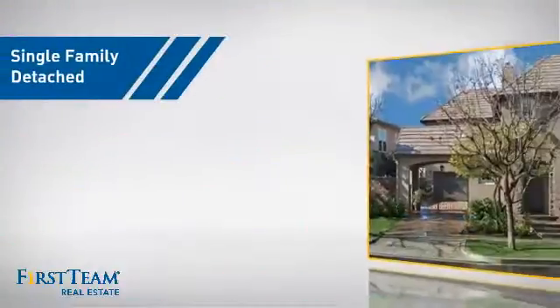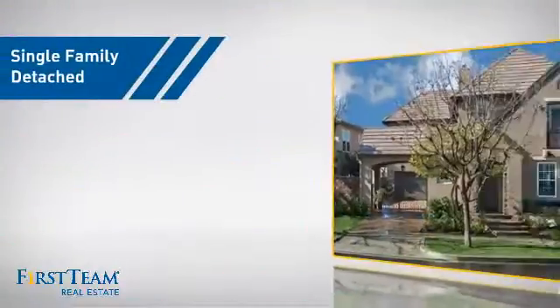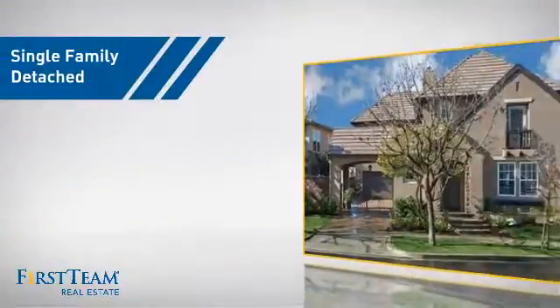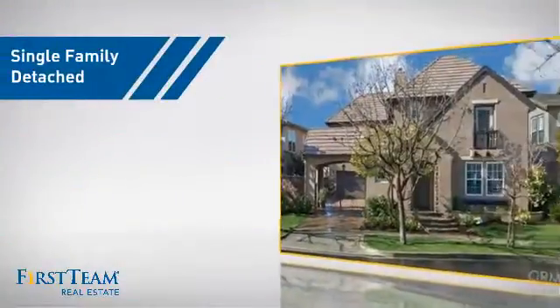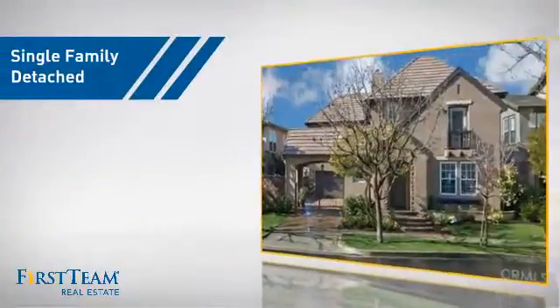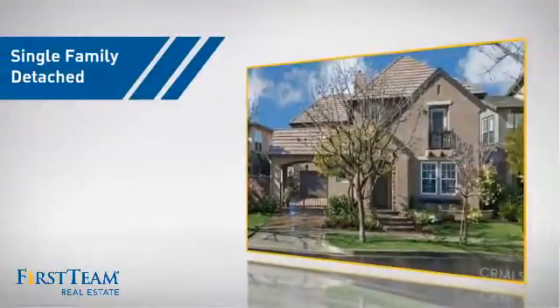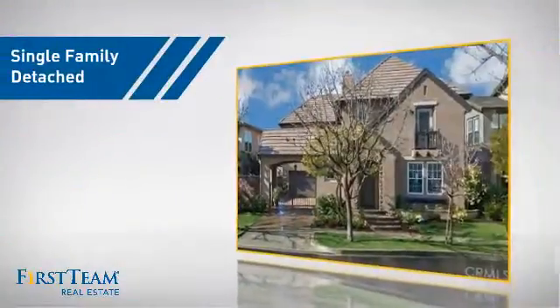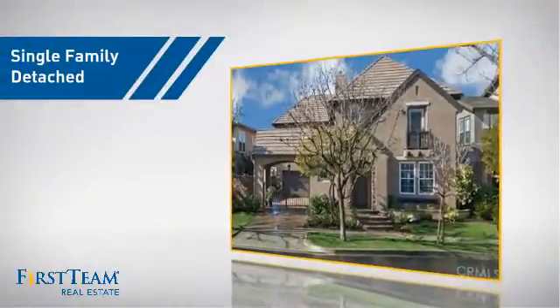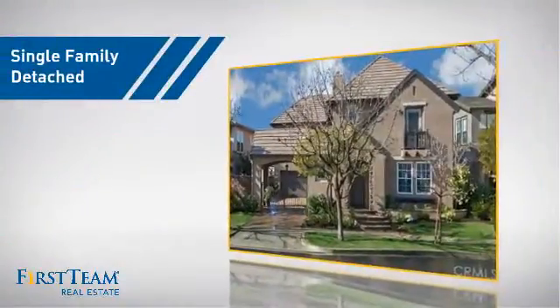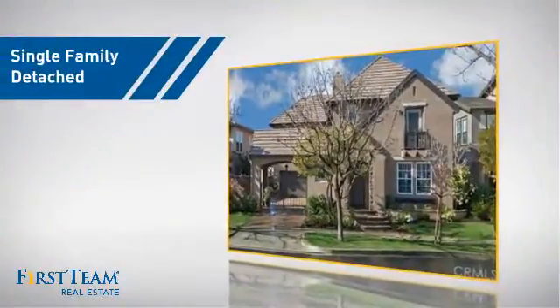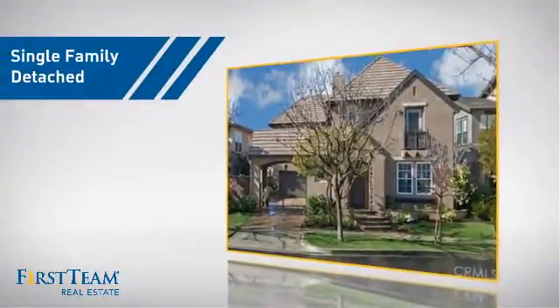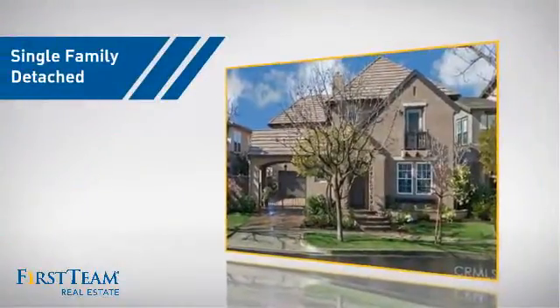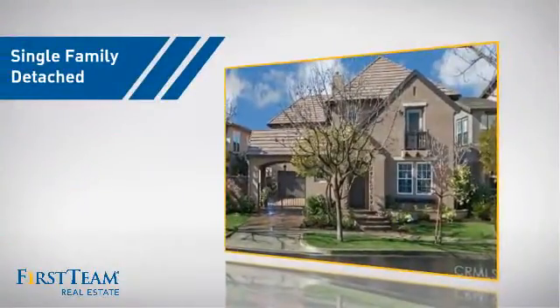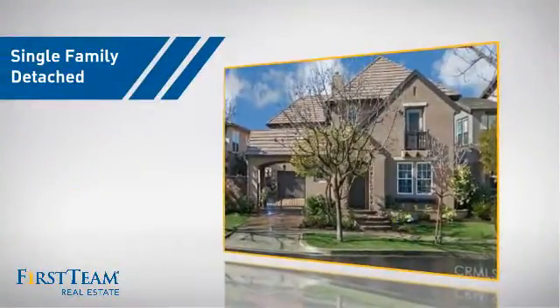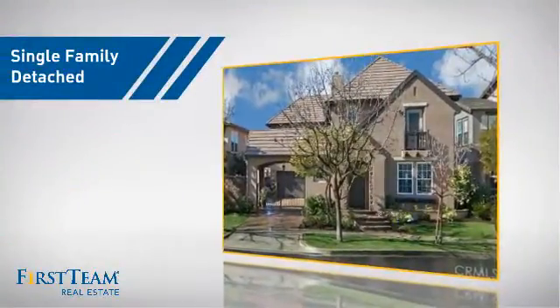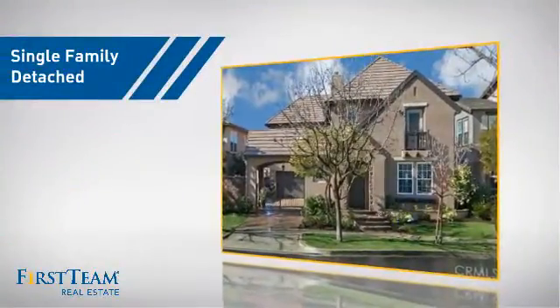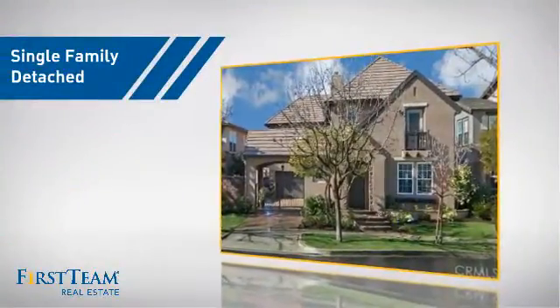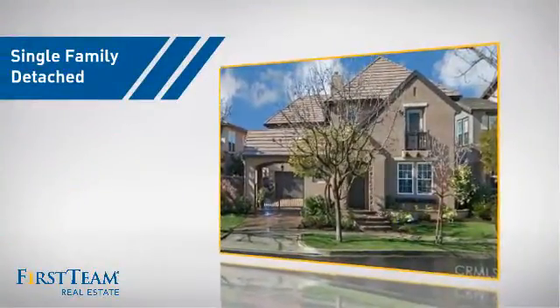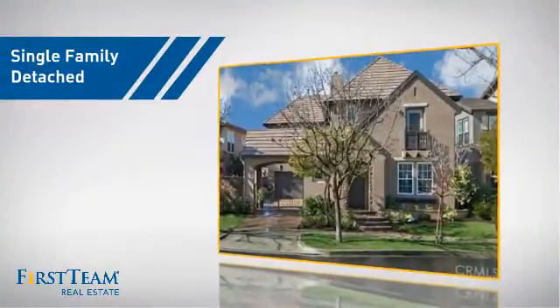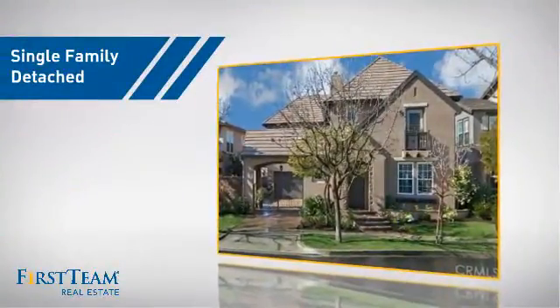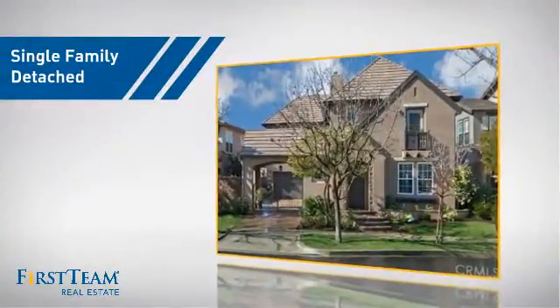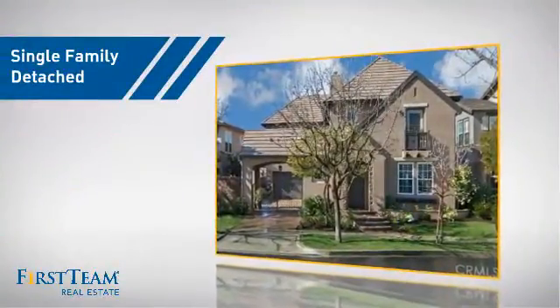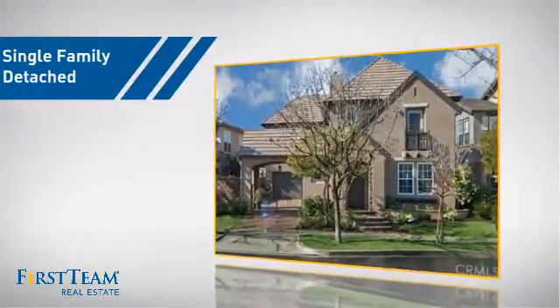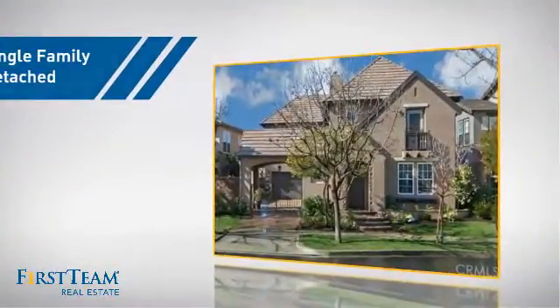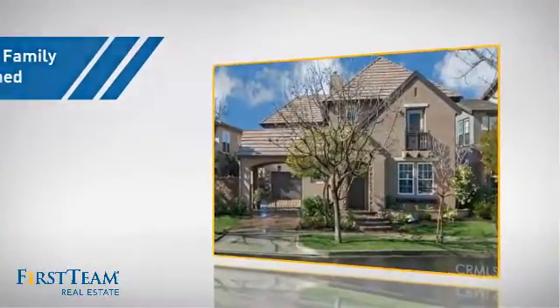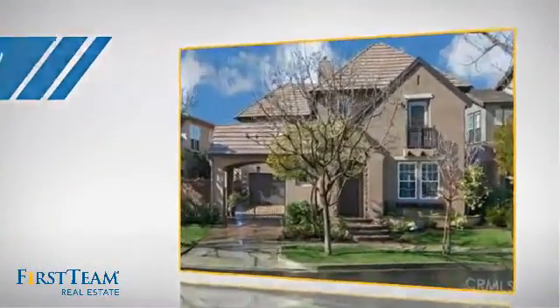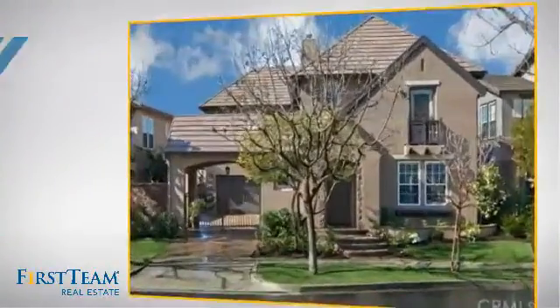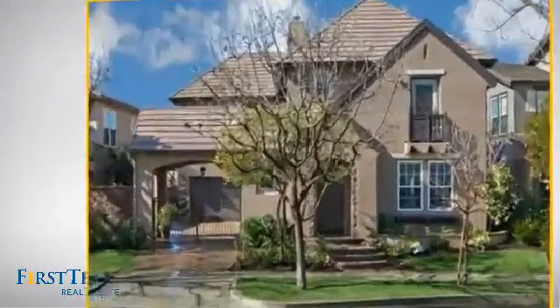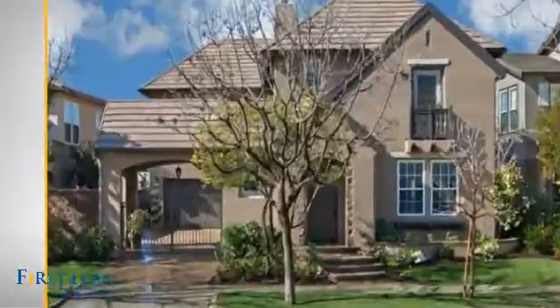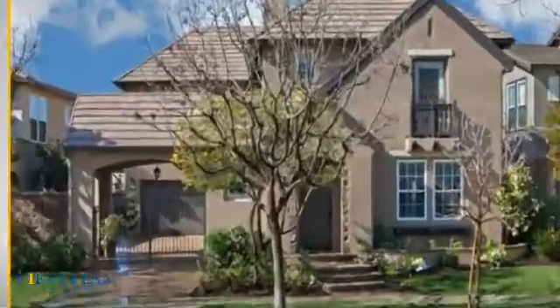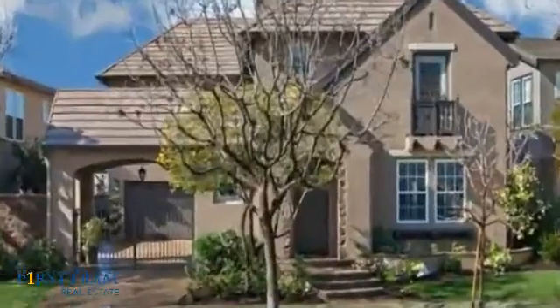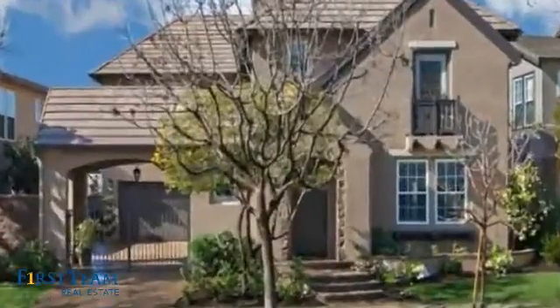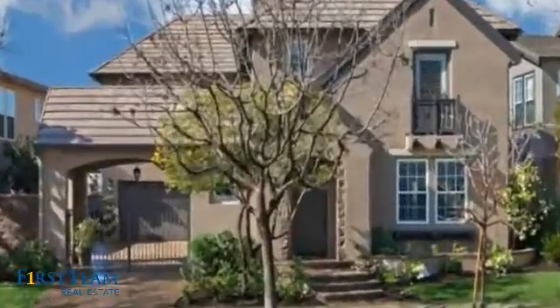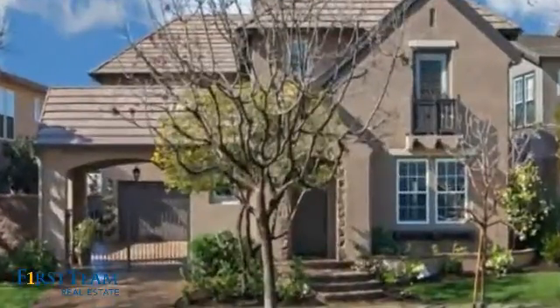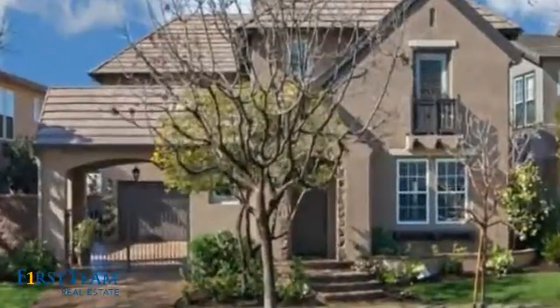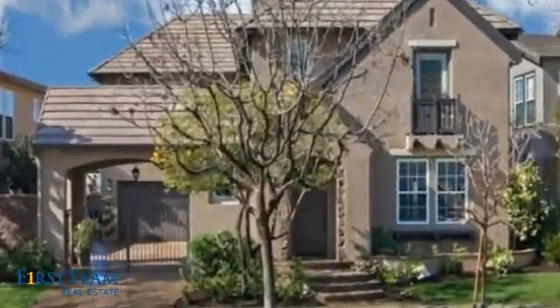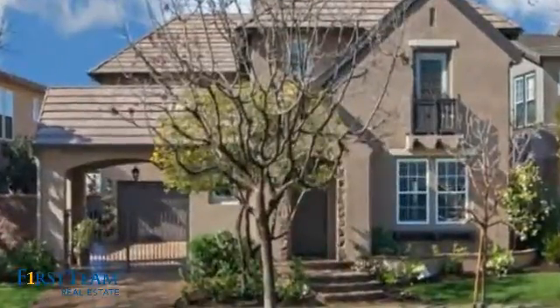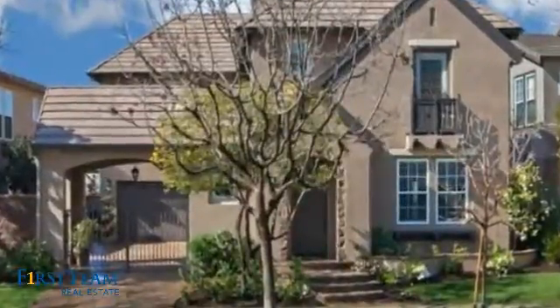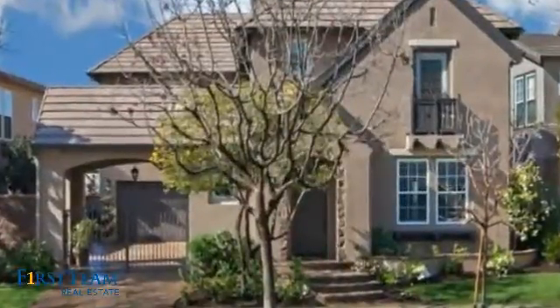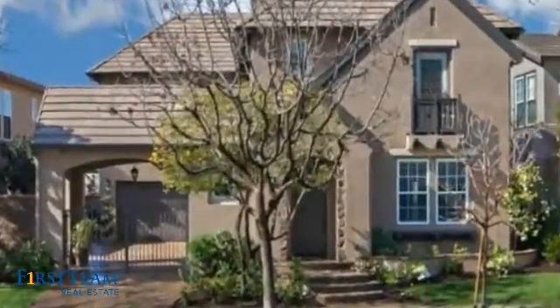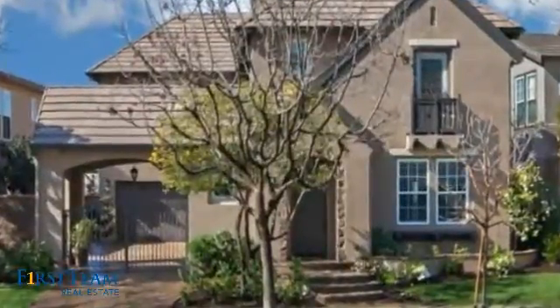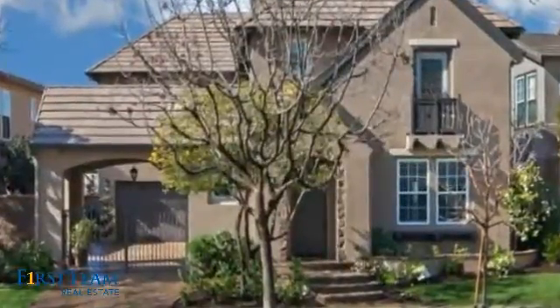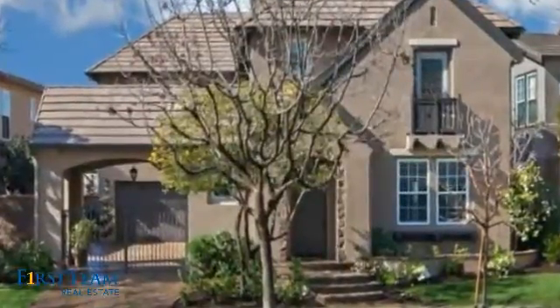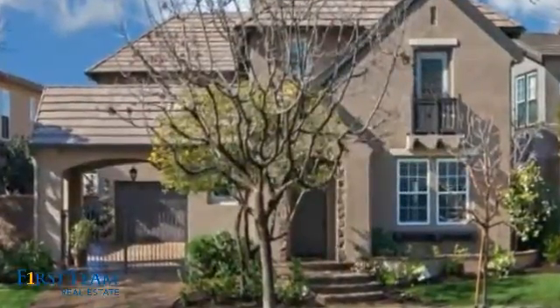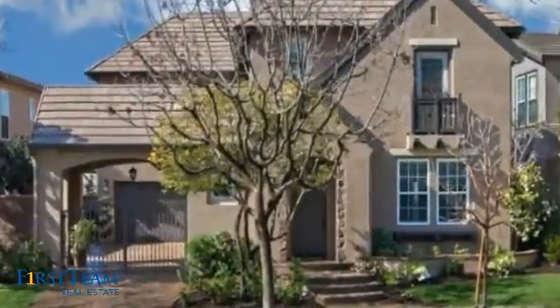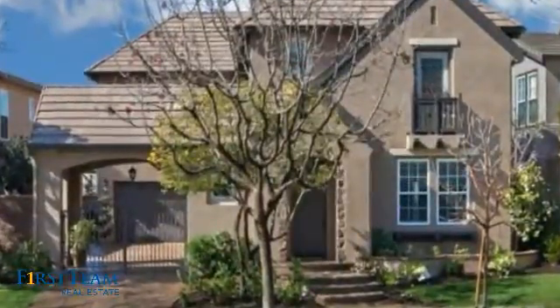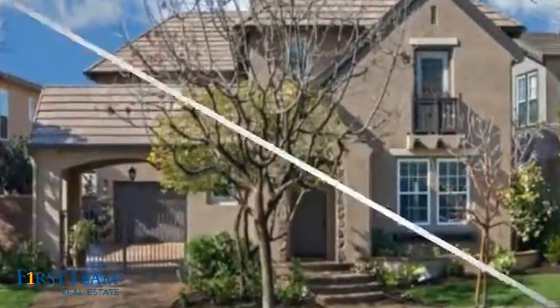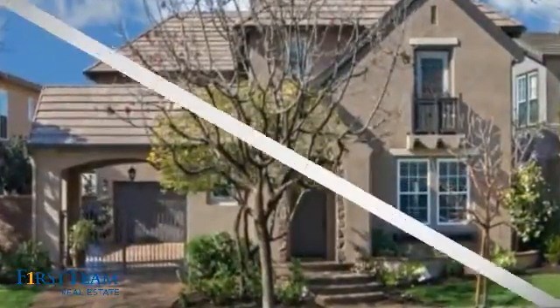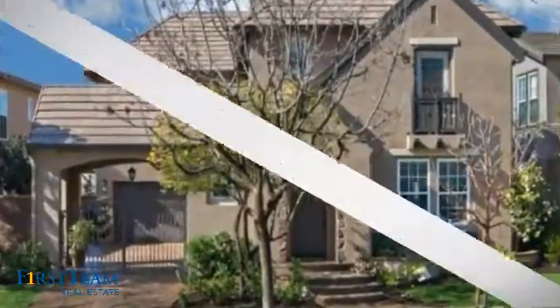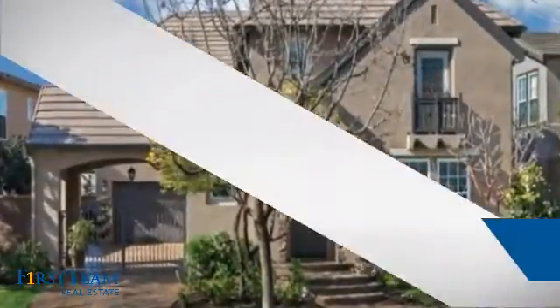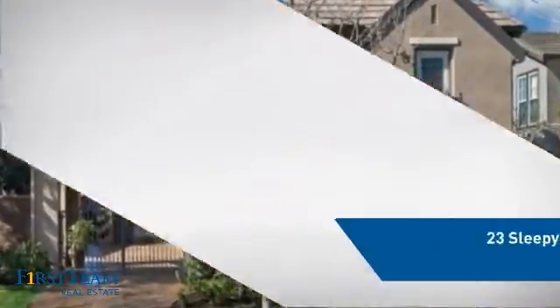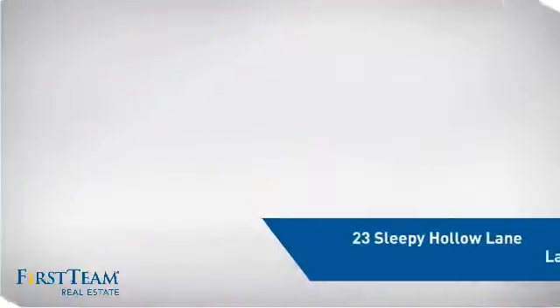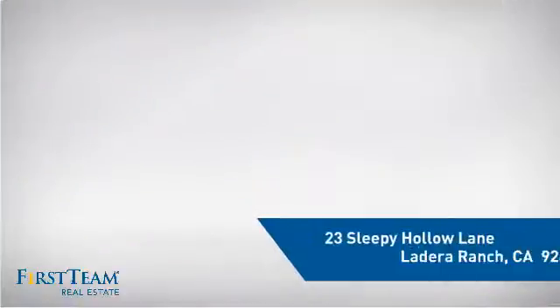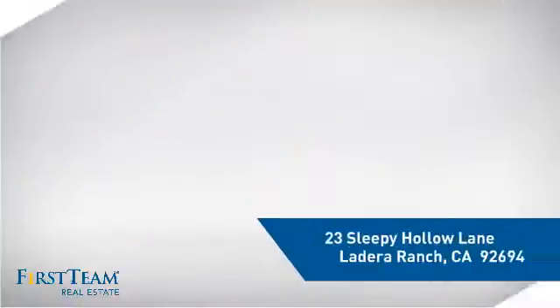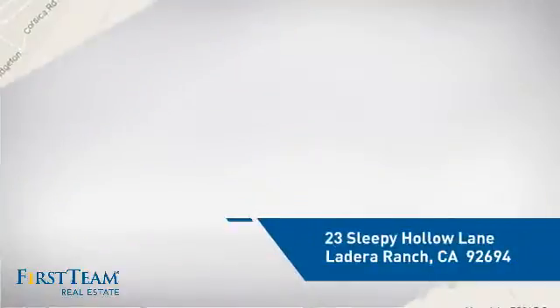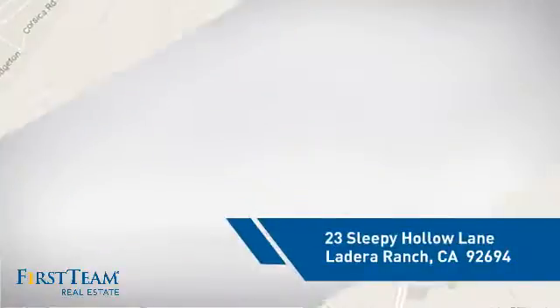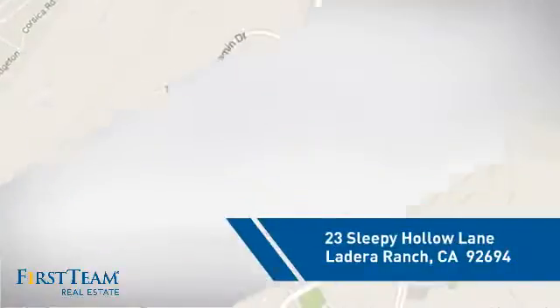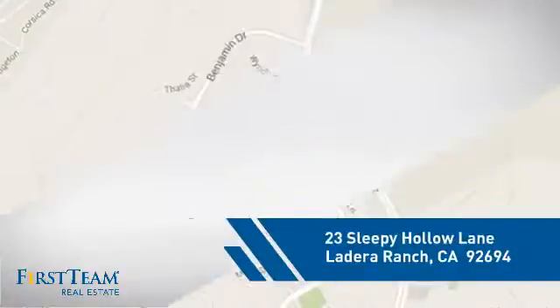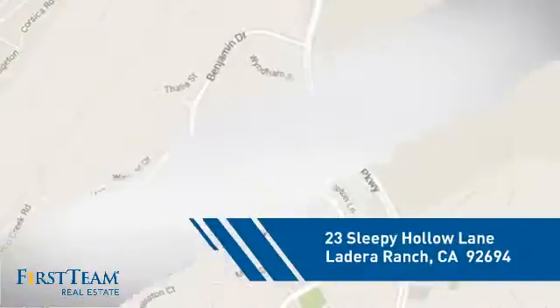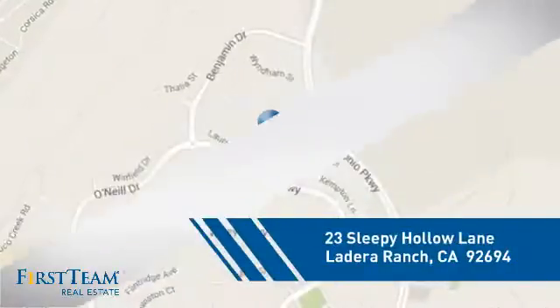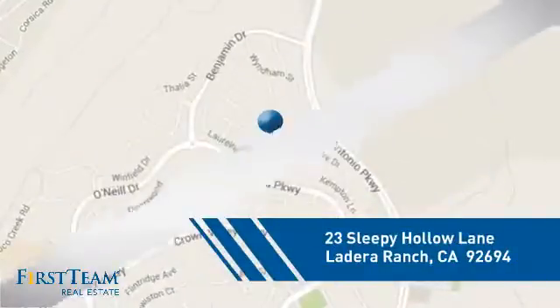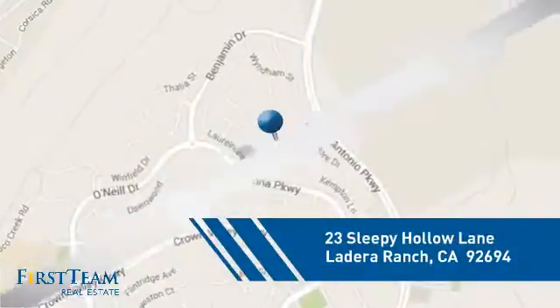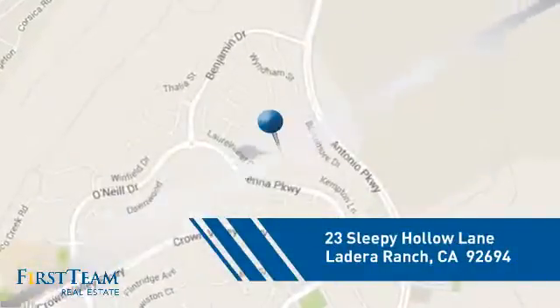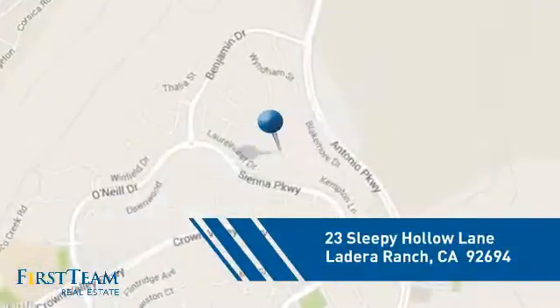This detached home is a great choice for families who want the privacy of their very own lot, and it's located in this area.